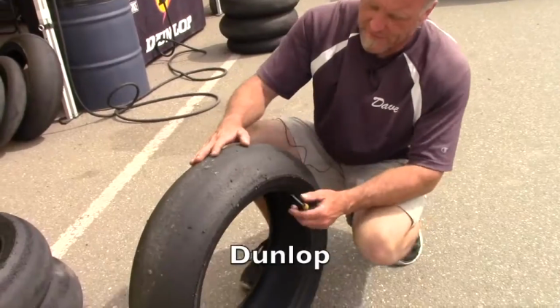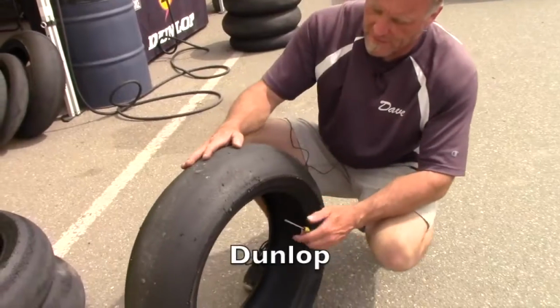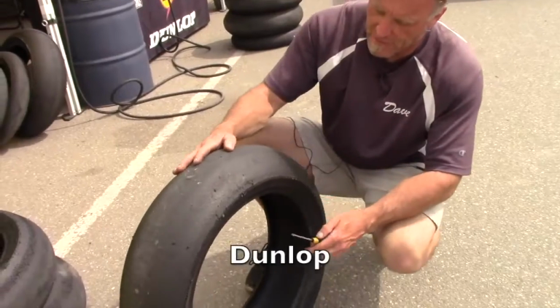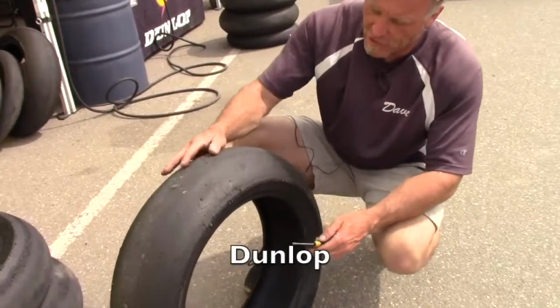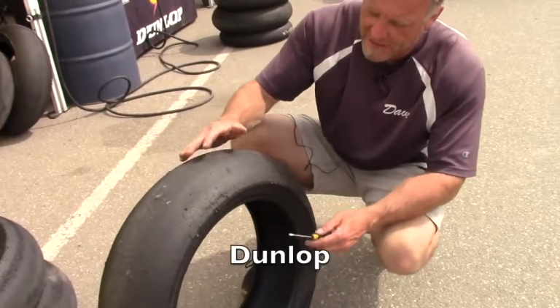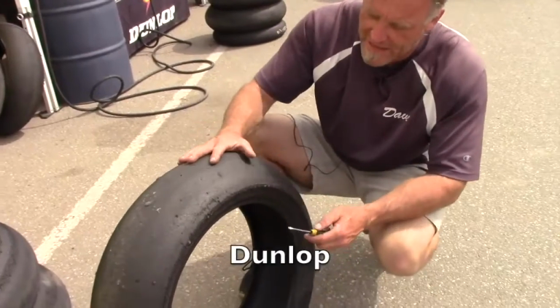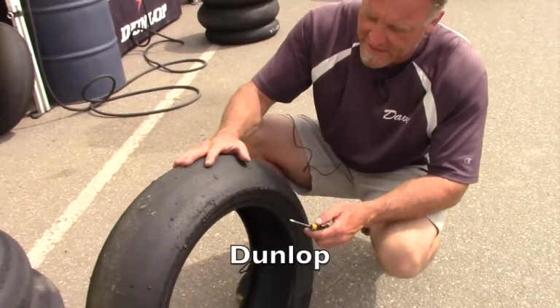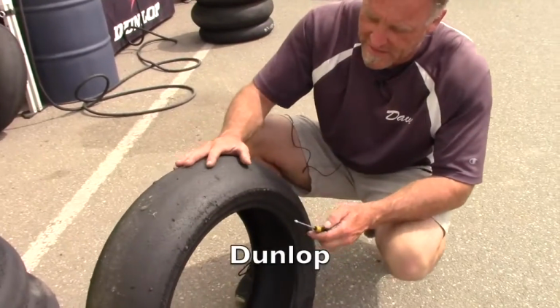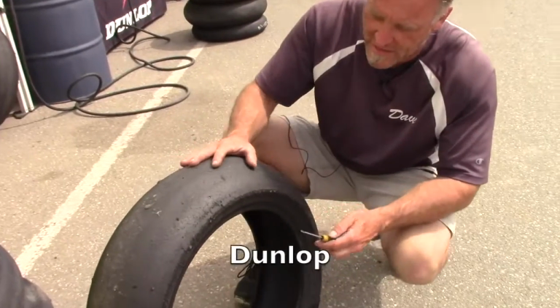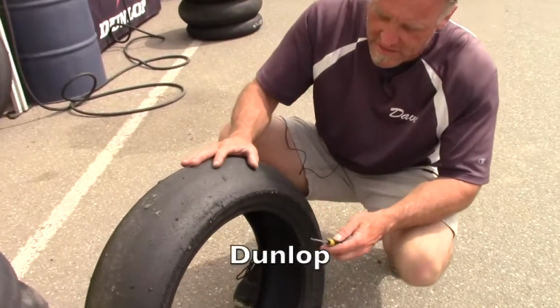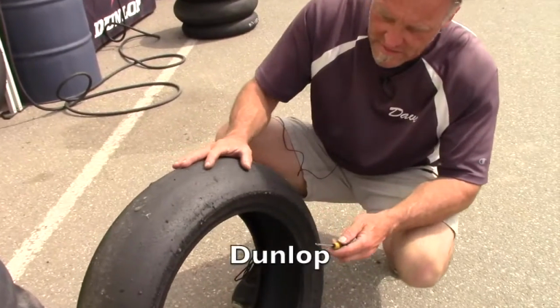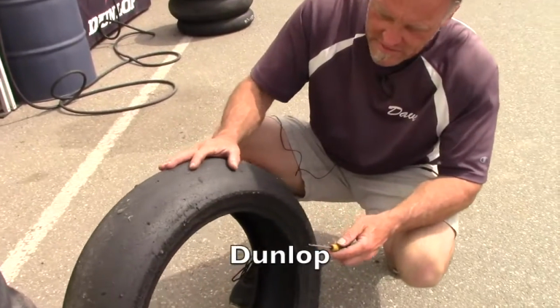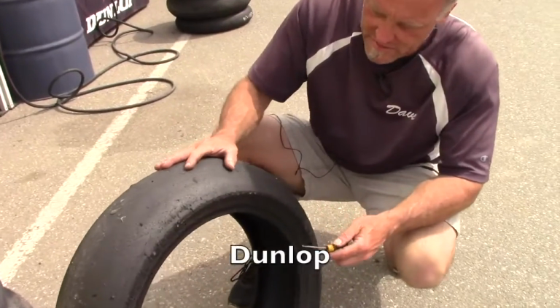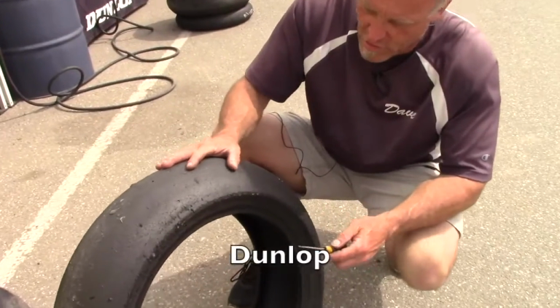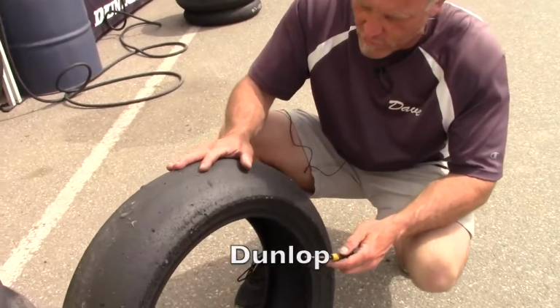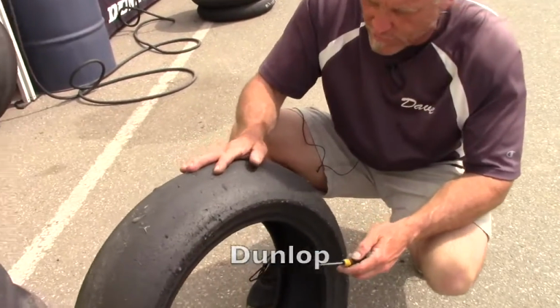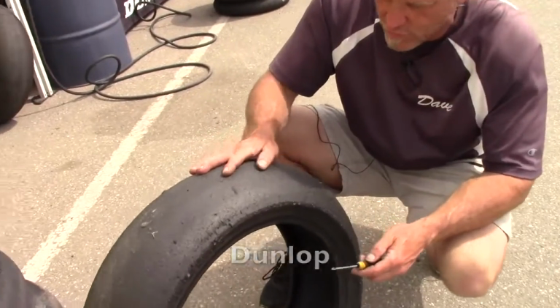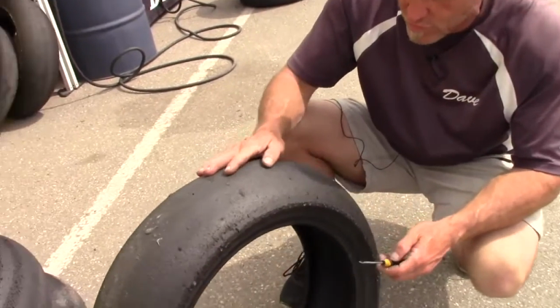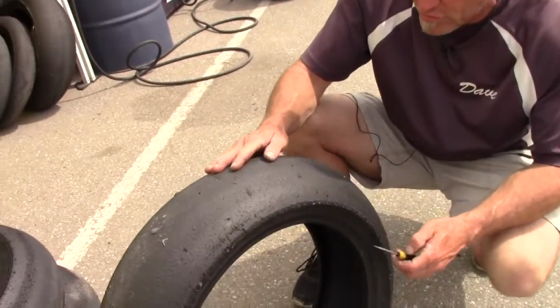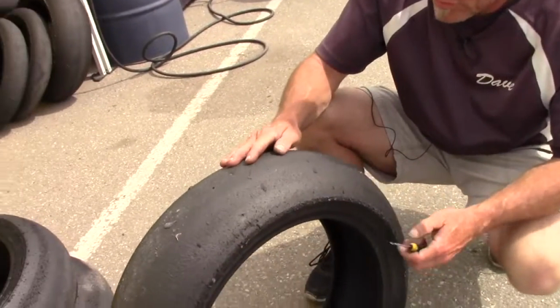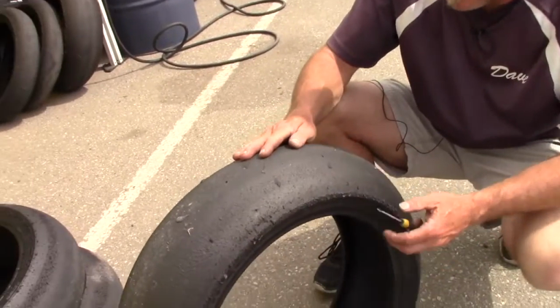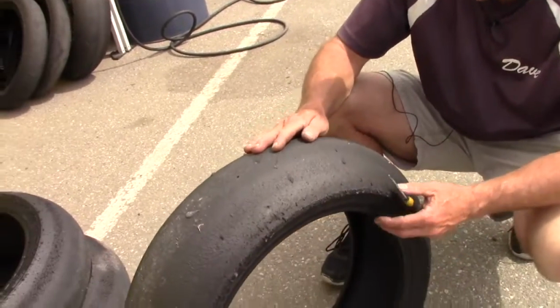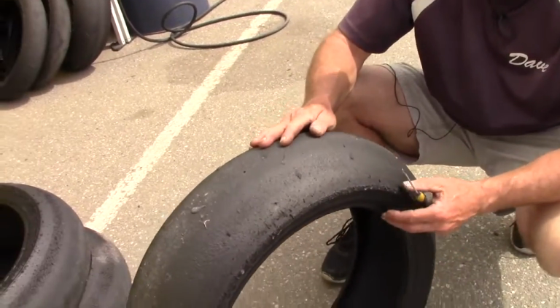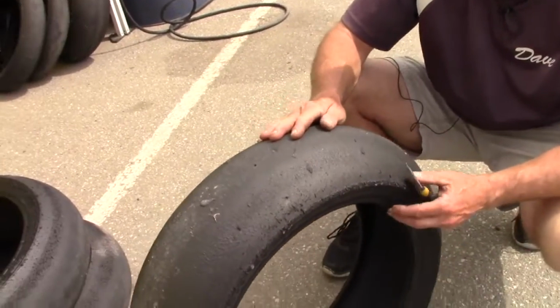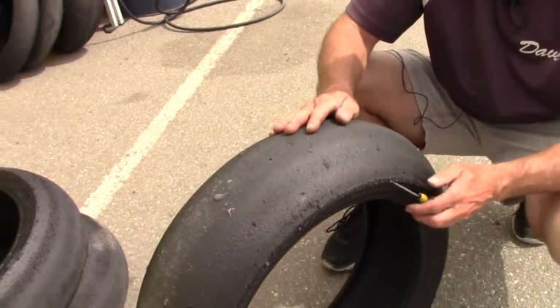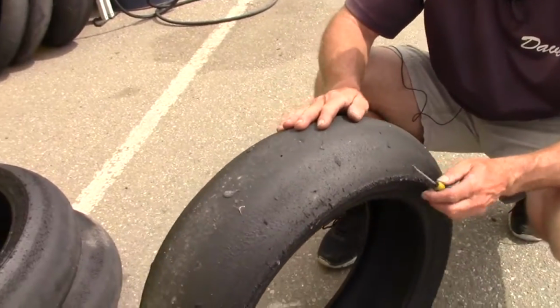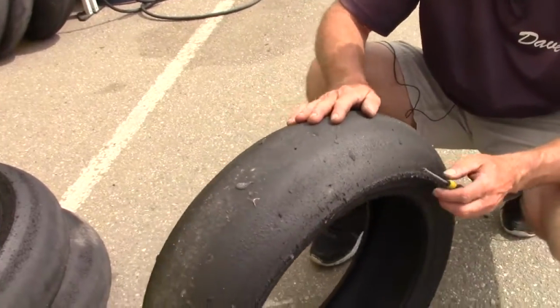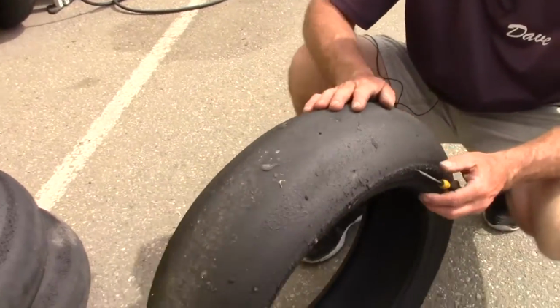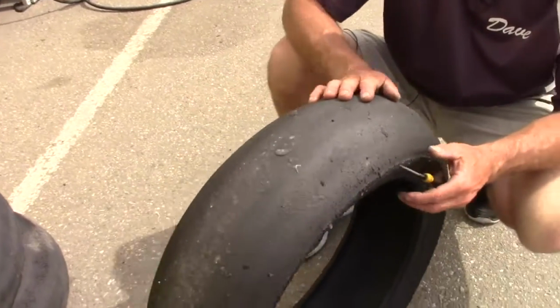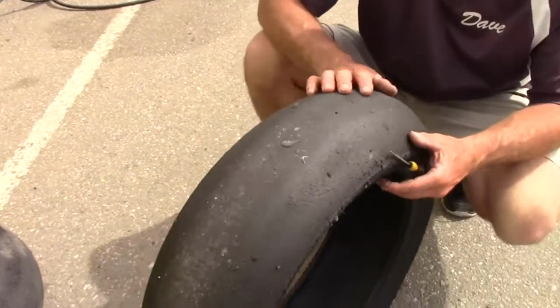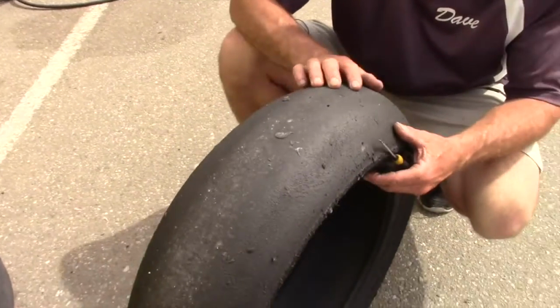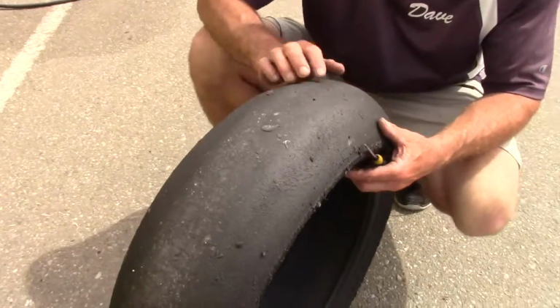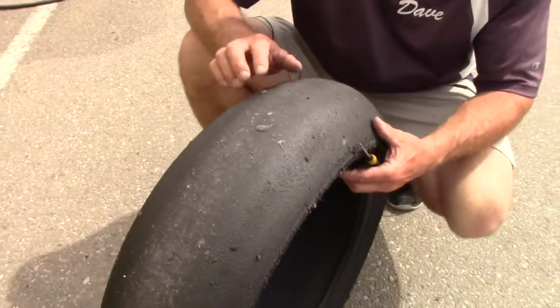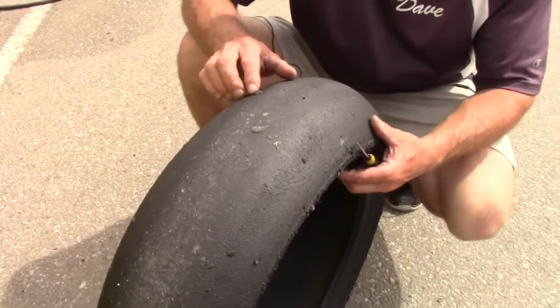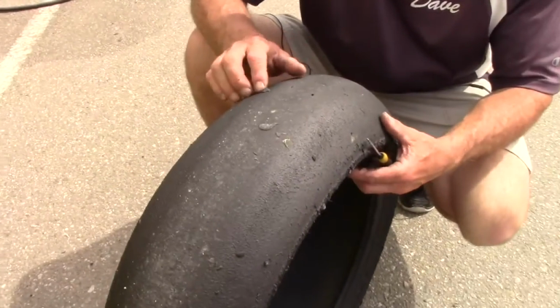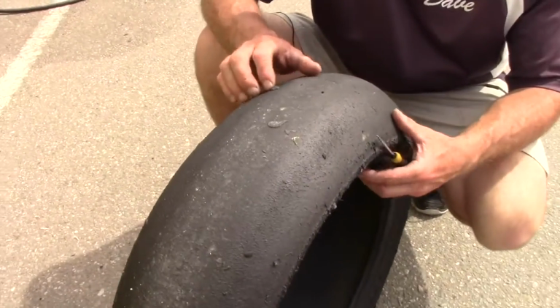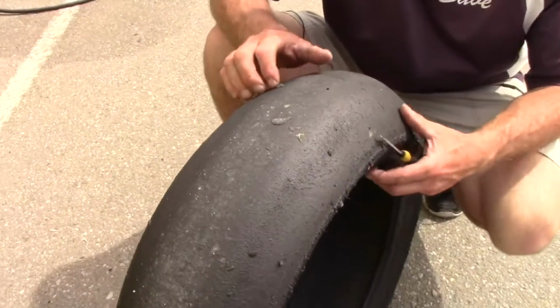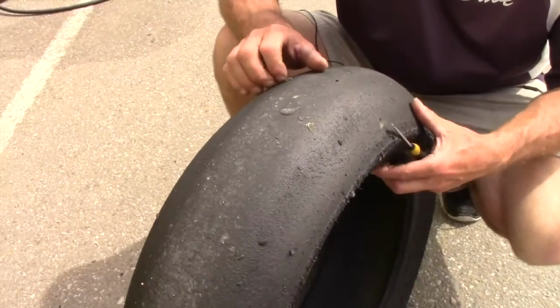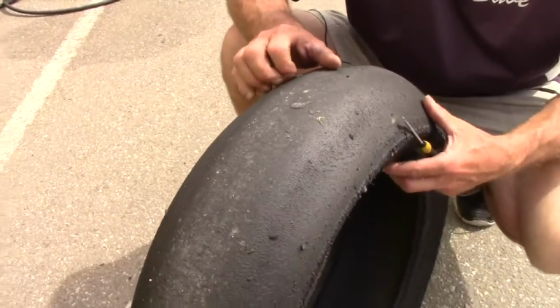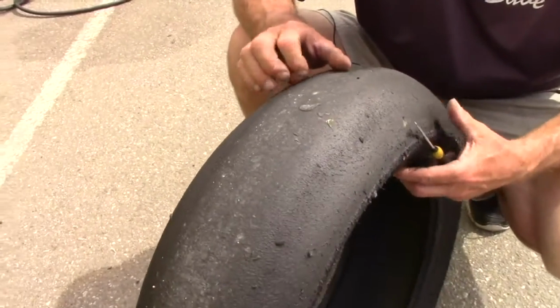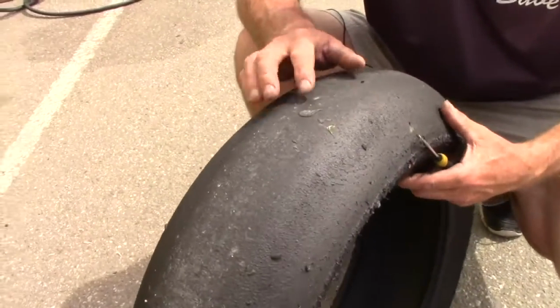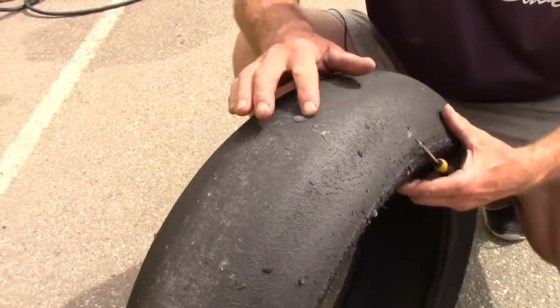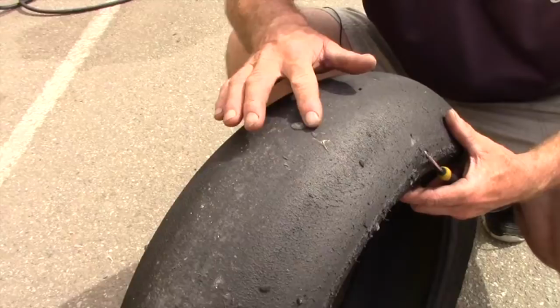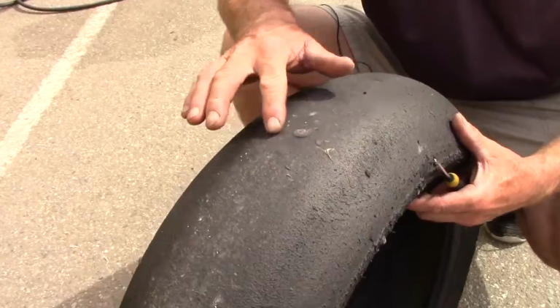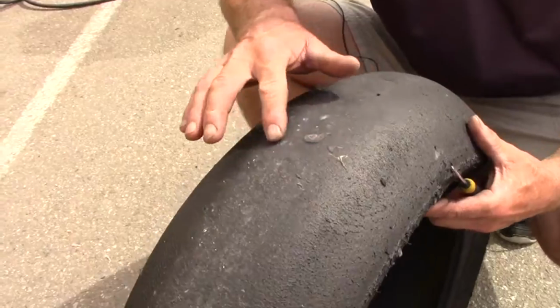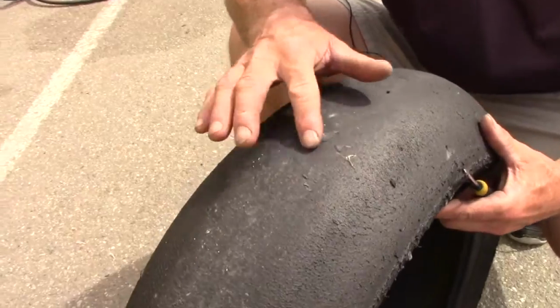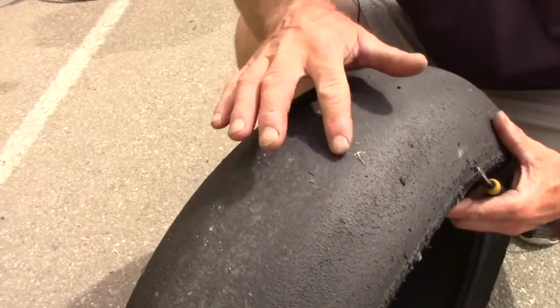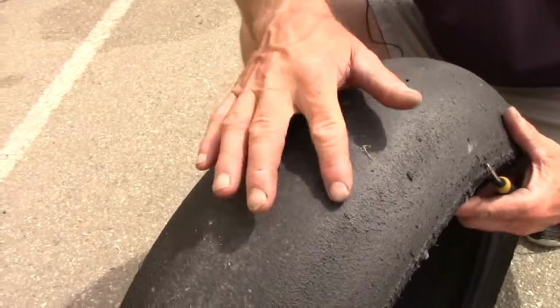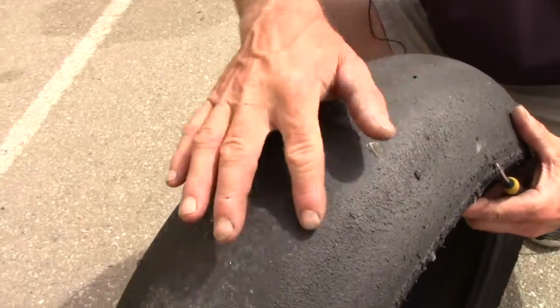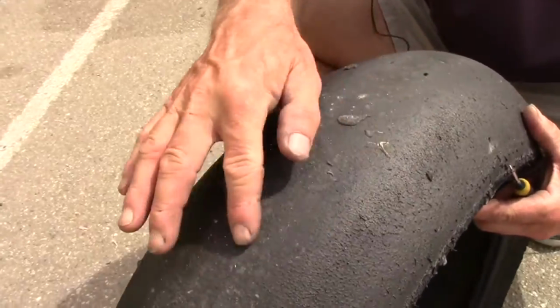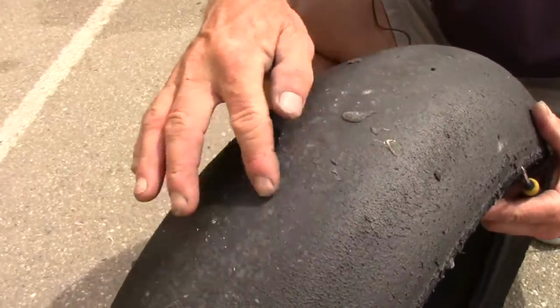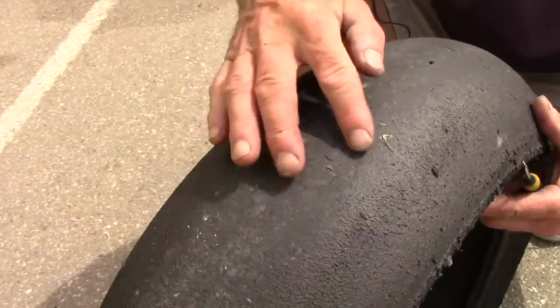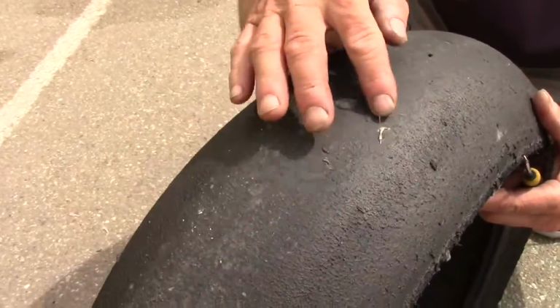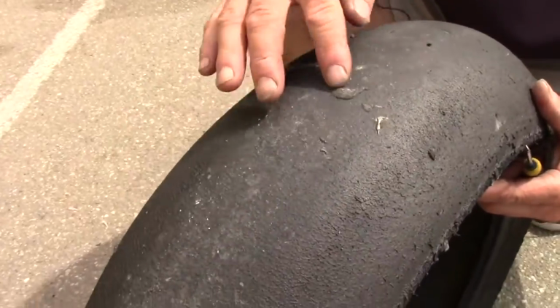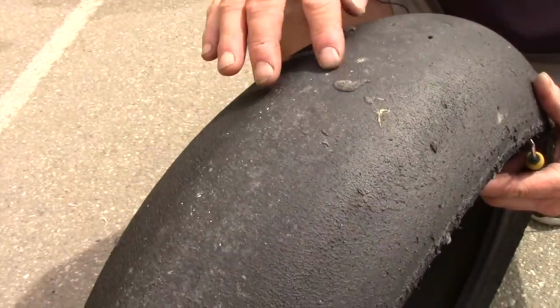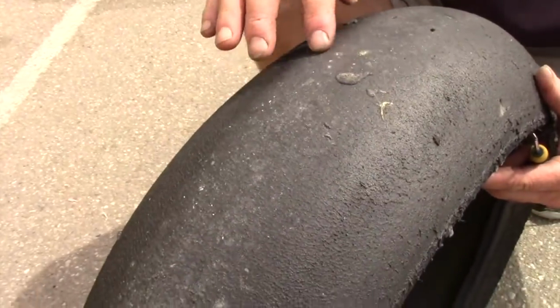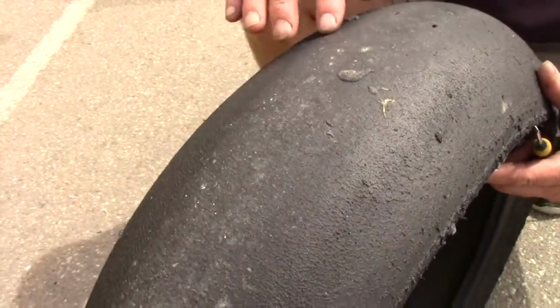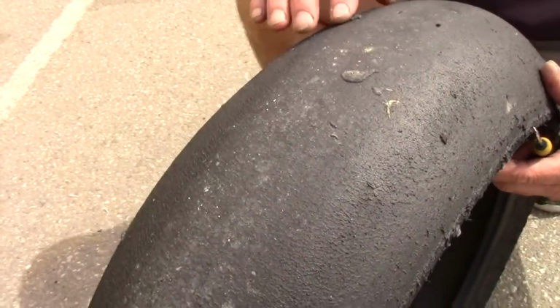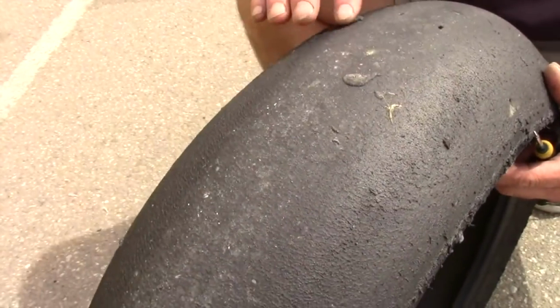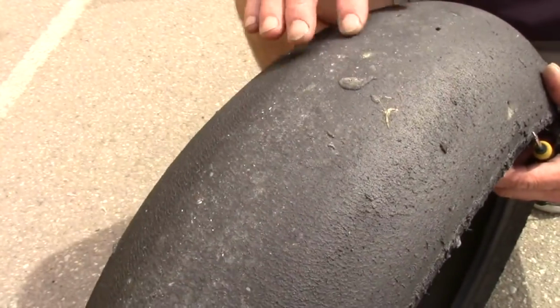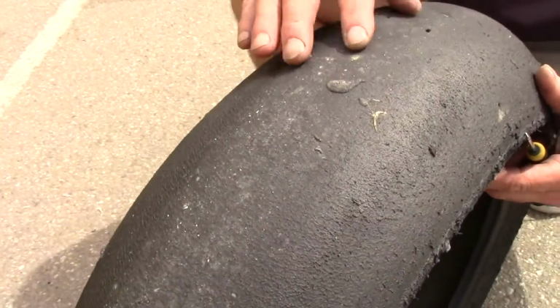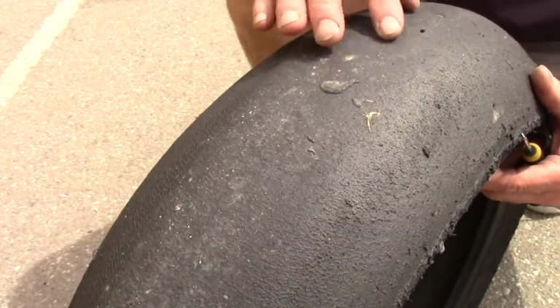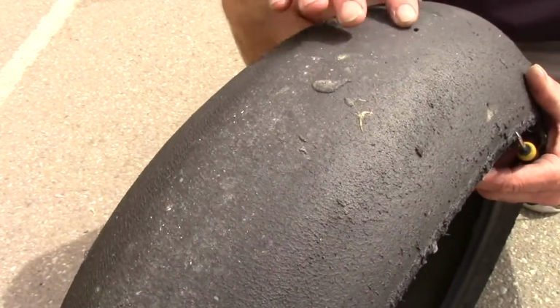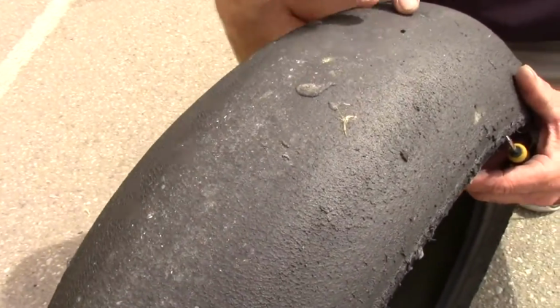Looking at this overall, lots of bits of rubber all over the place. What the hell's all that?